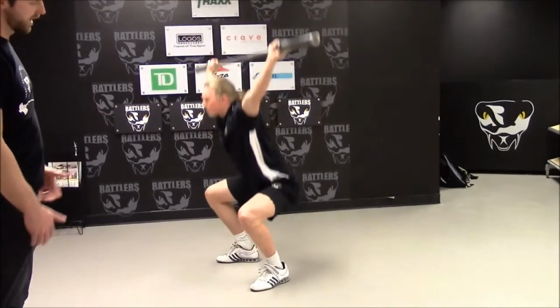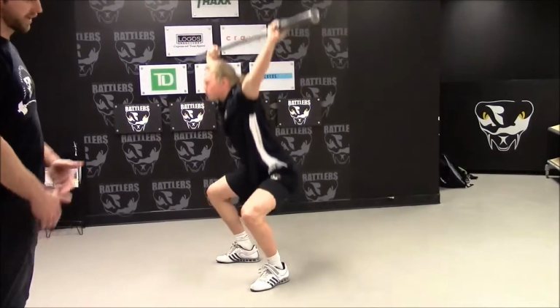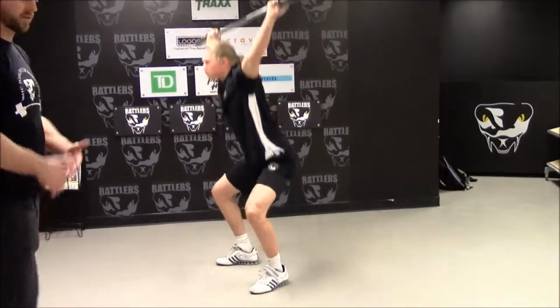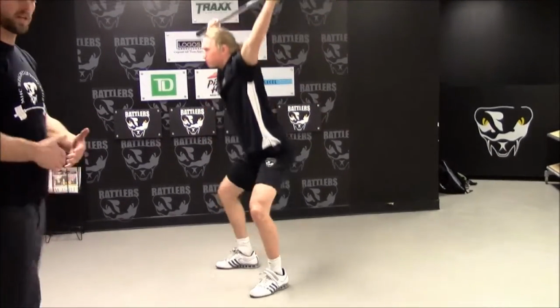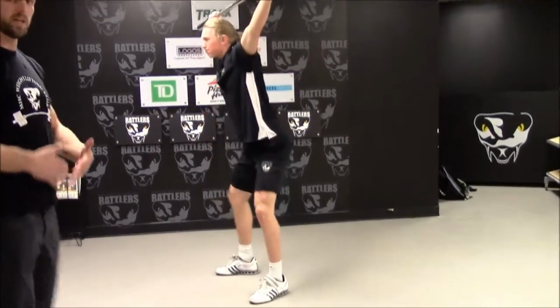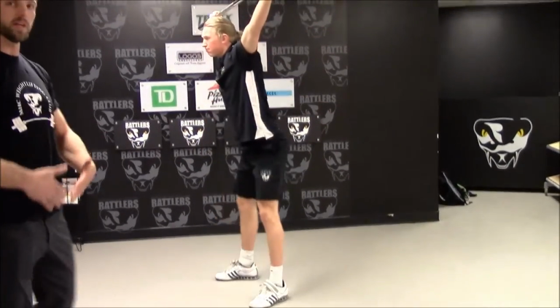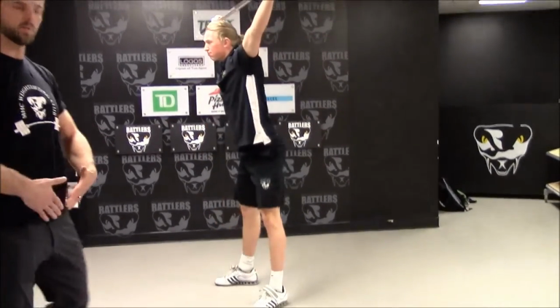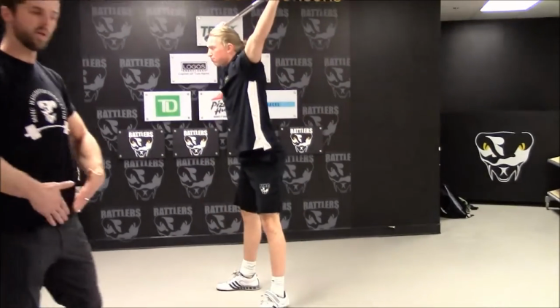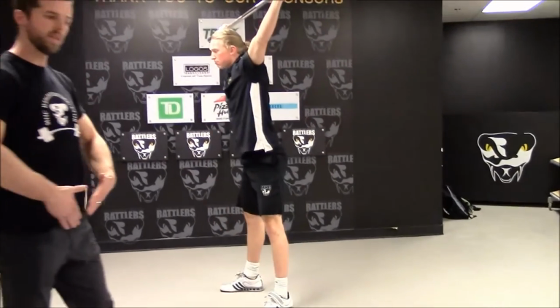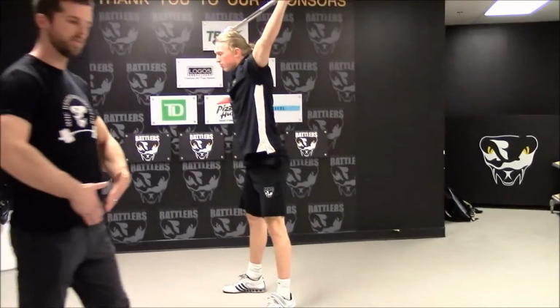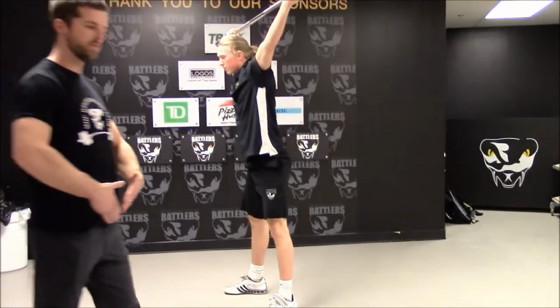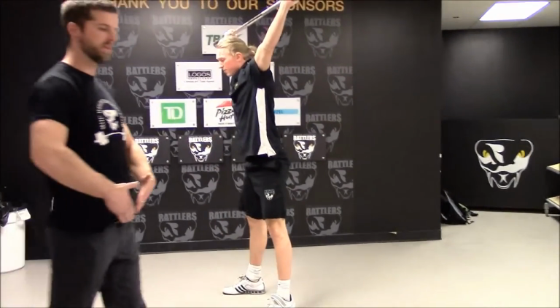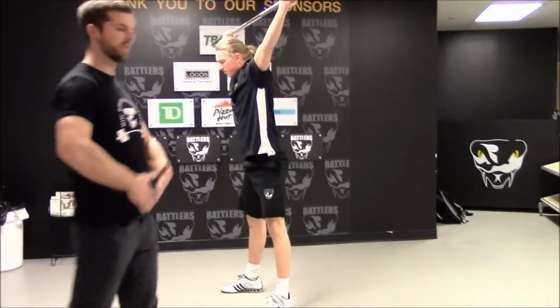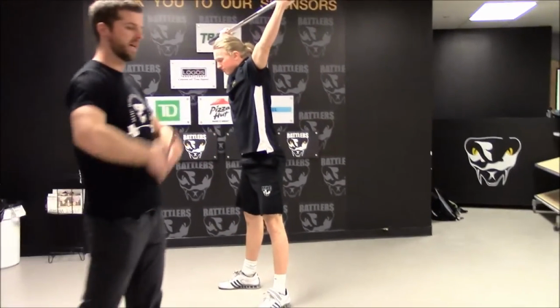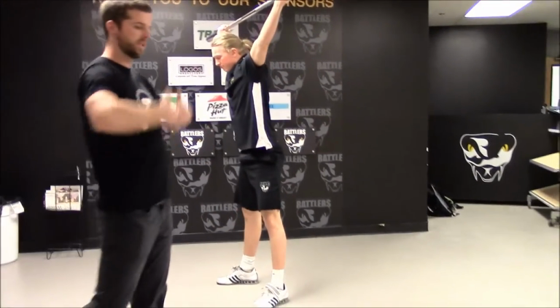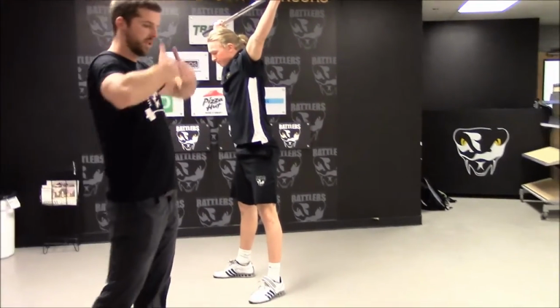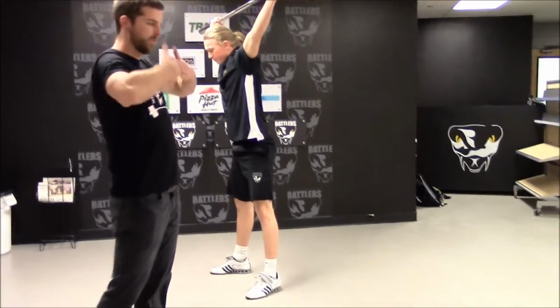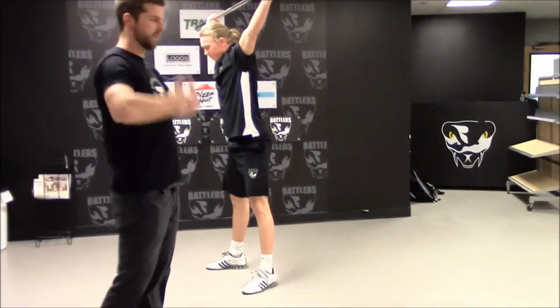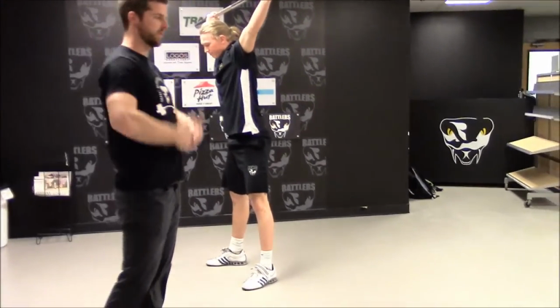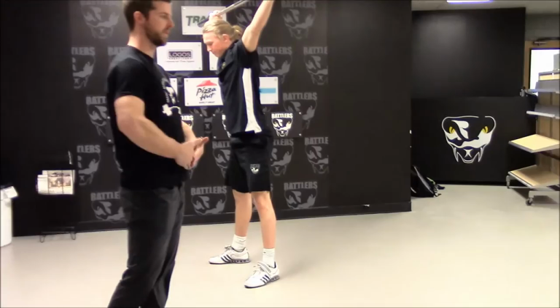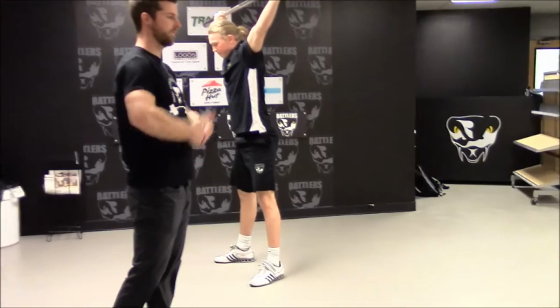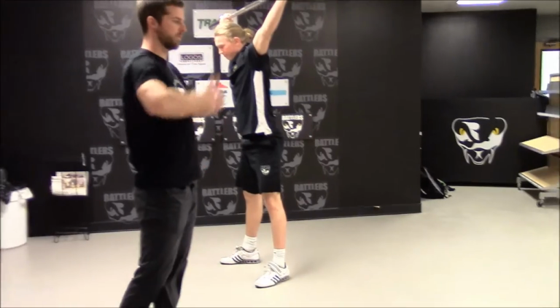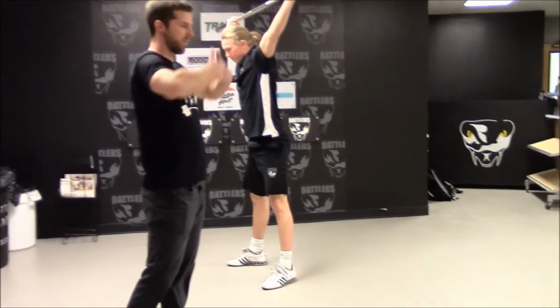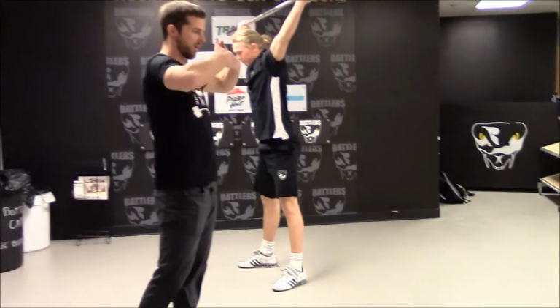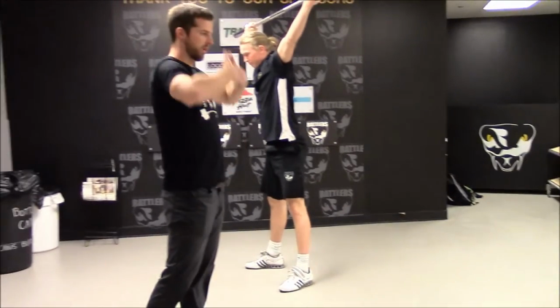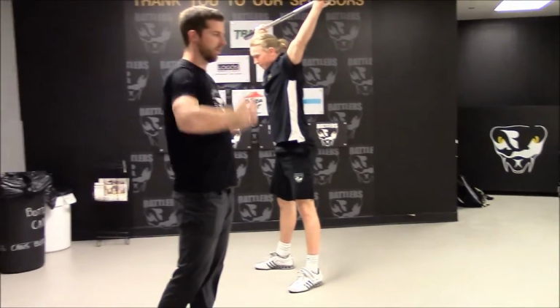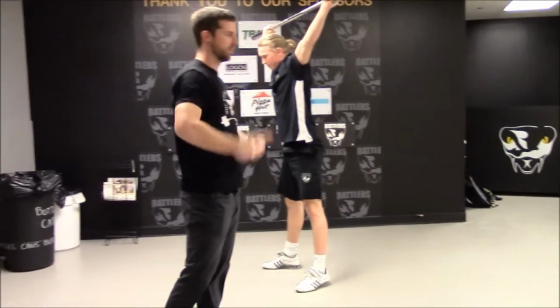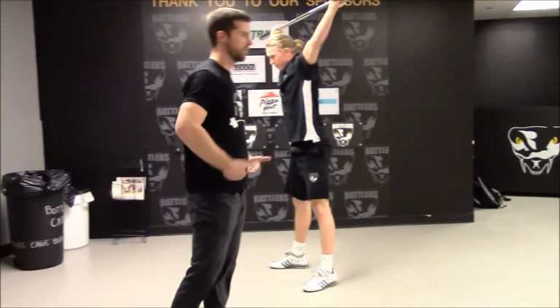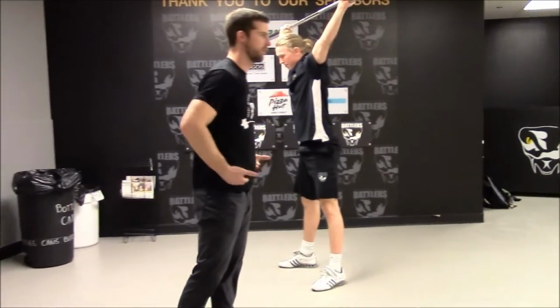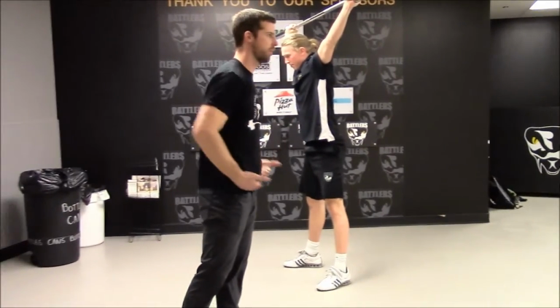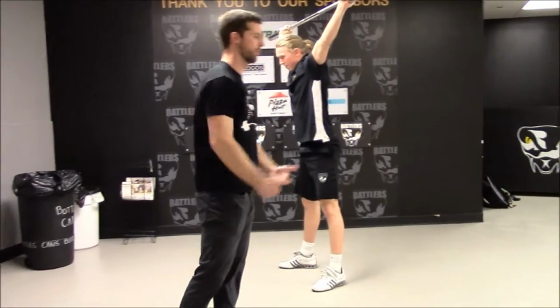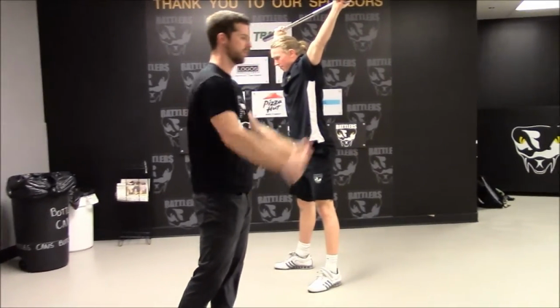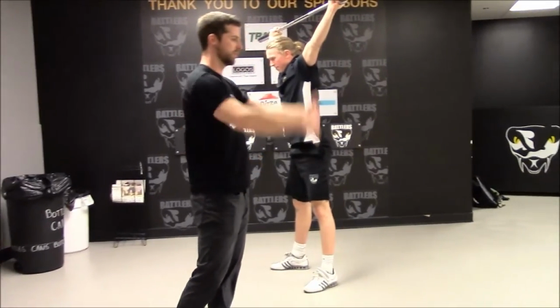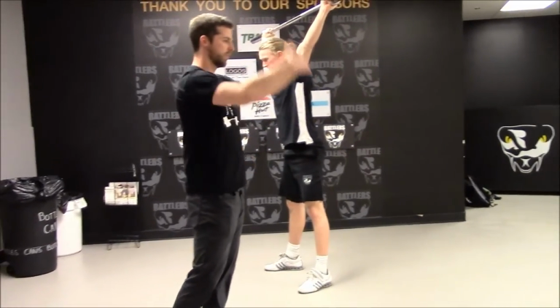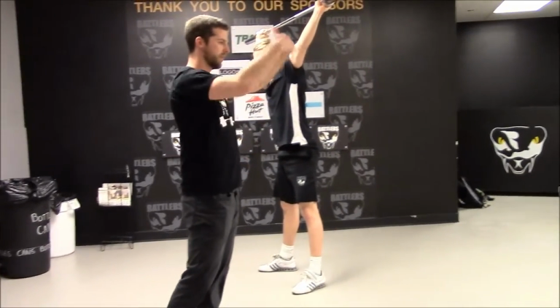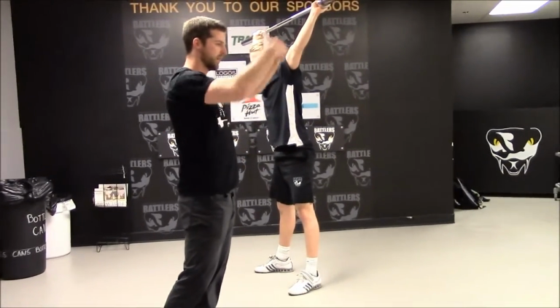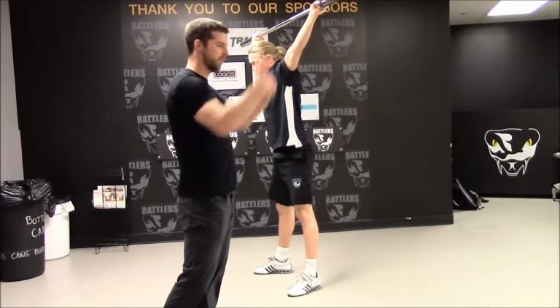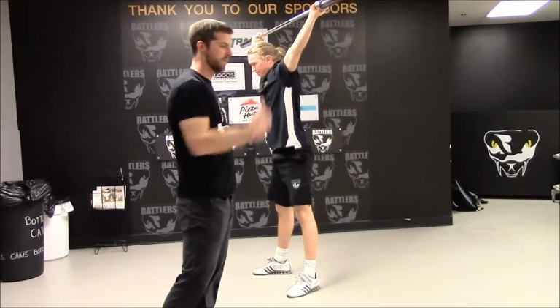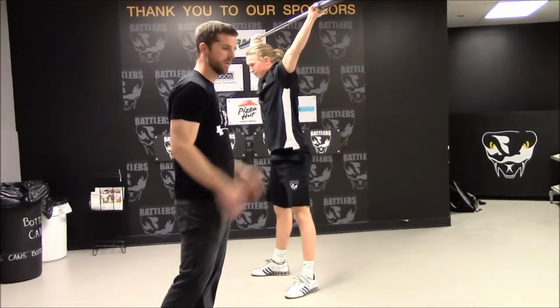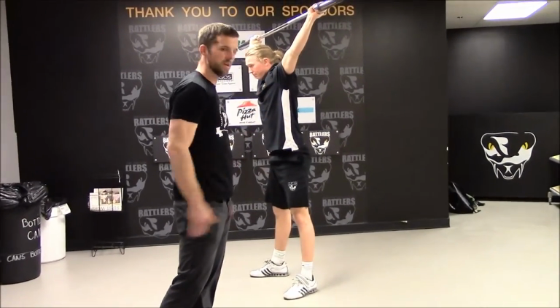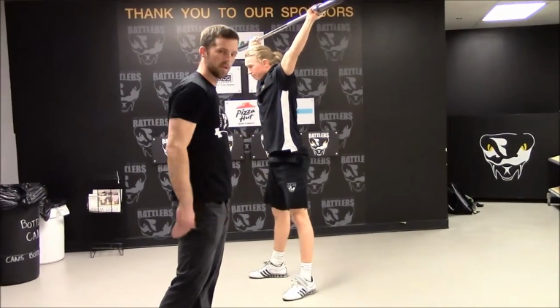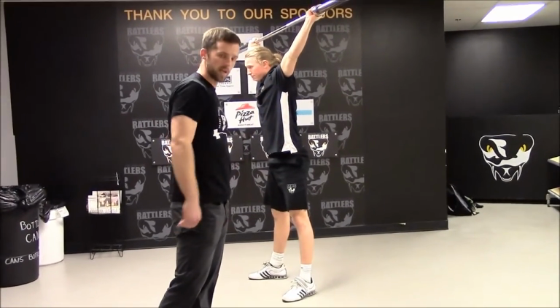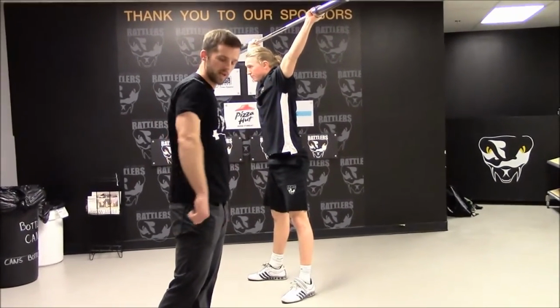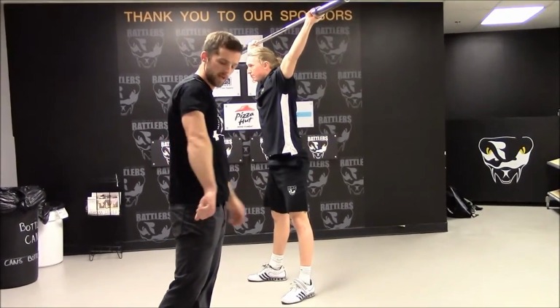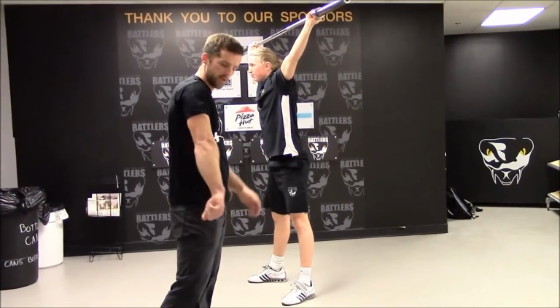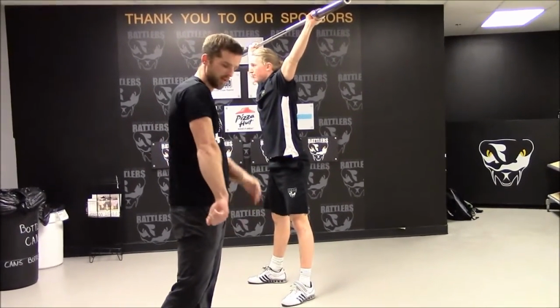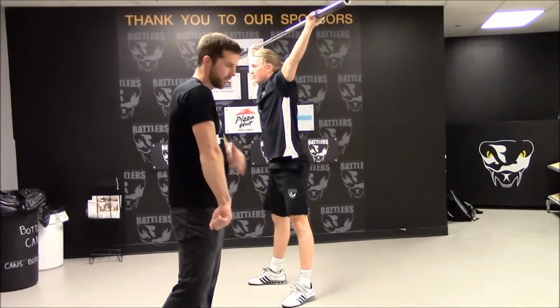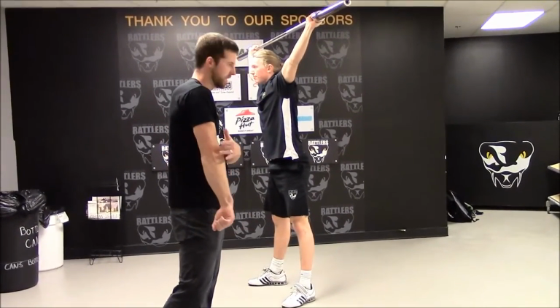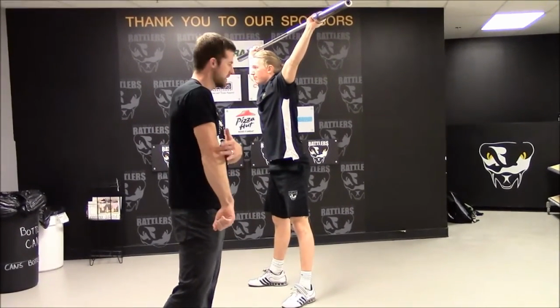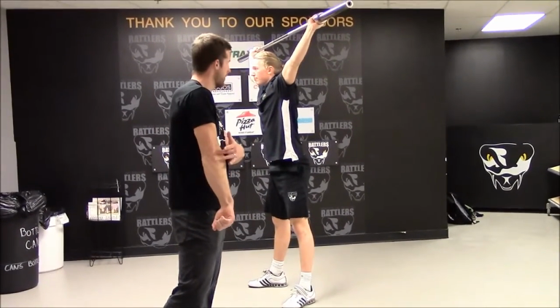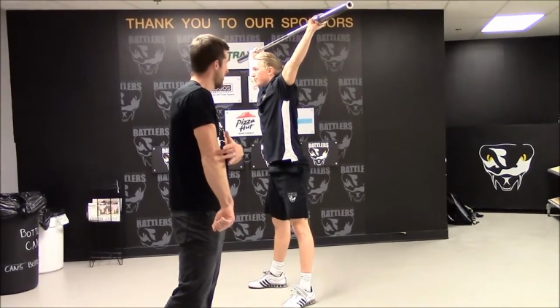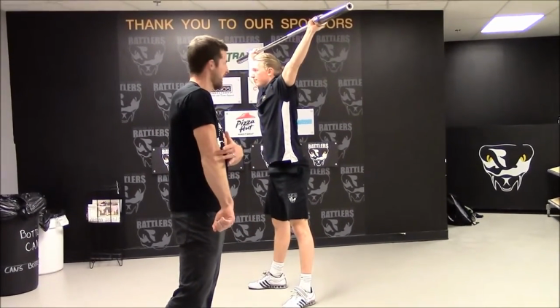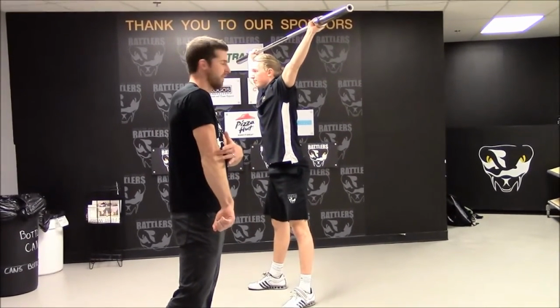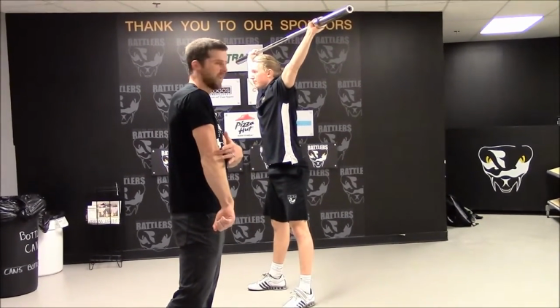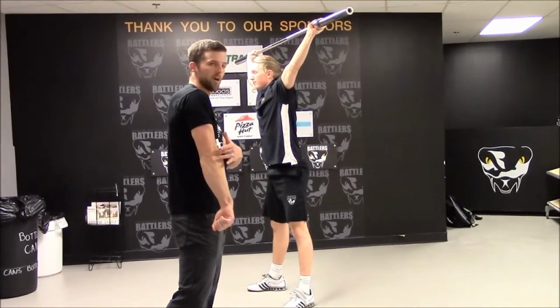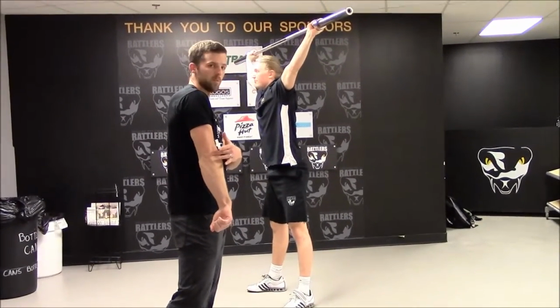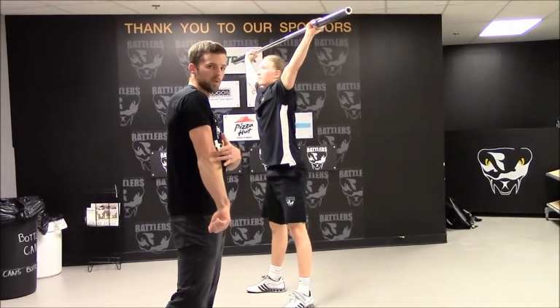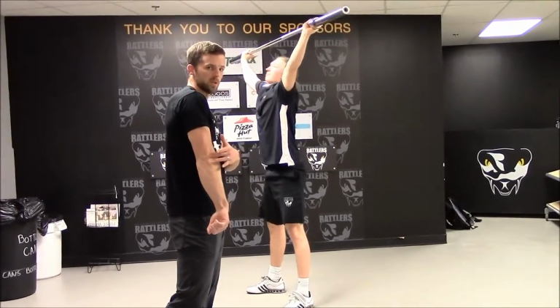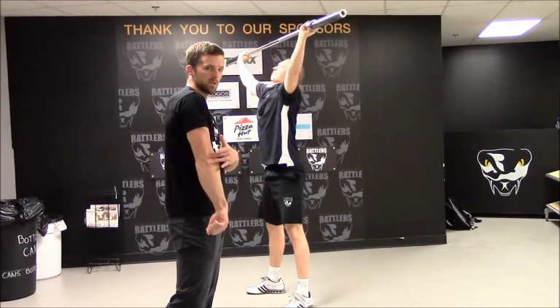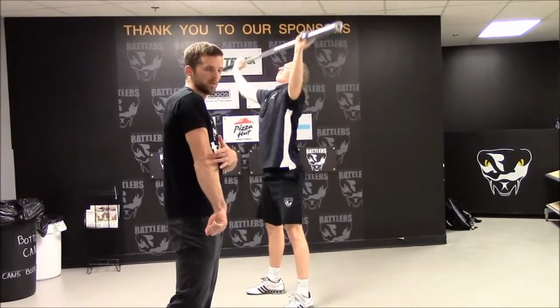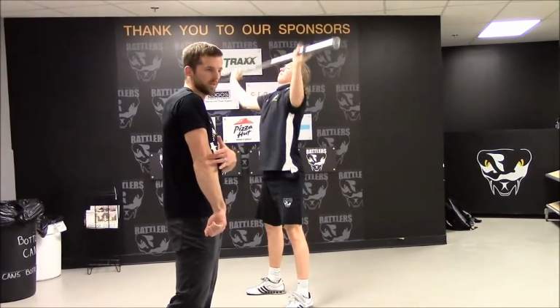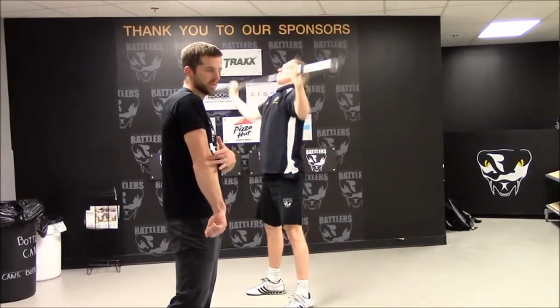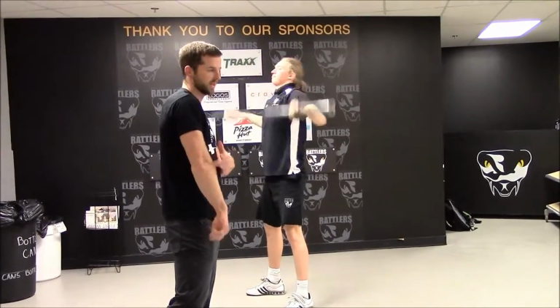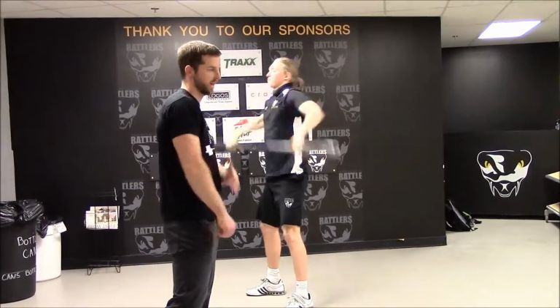Another key is when he's doing a snatch he wants to keep the bar close — you don't want to swing it out. Hence the reason why we have the elbows turned out to the side.